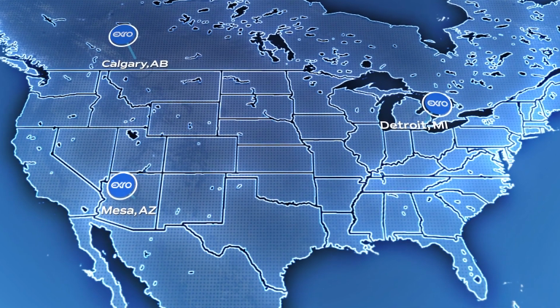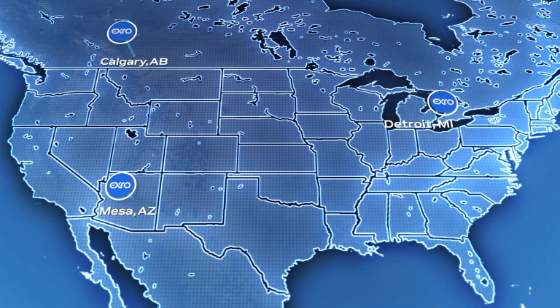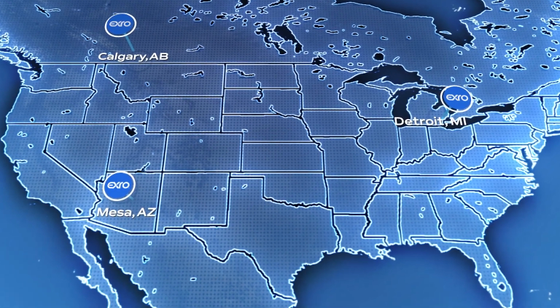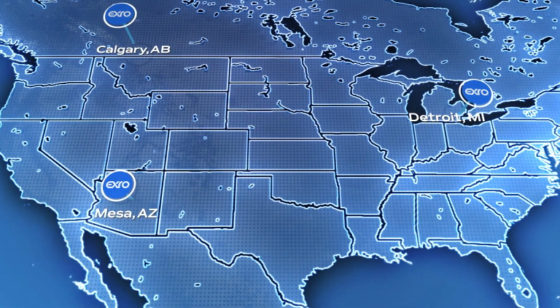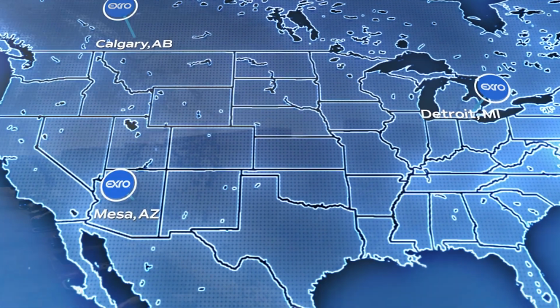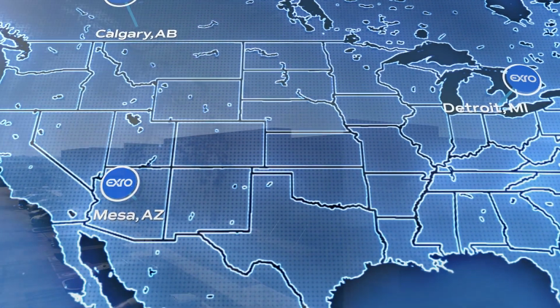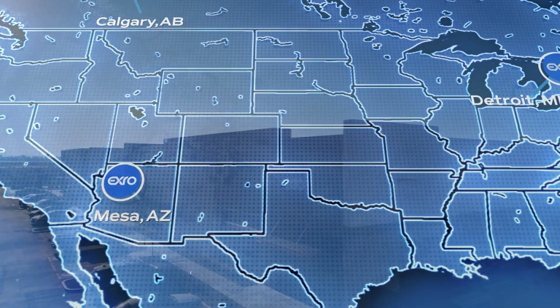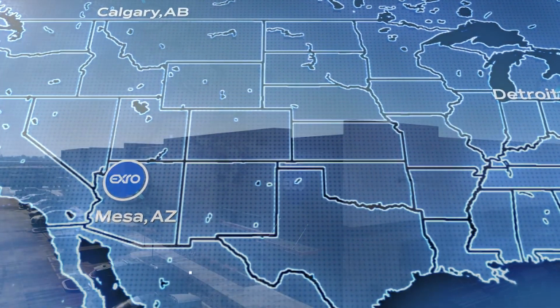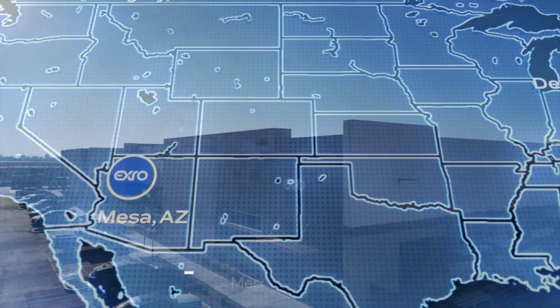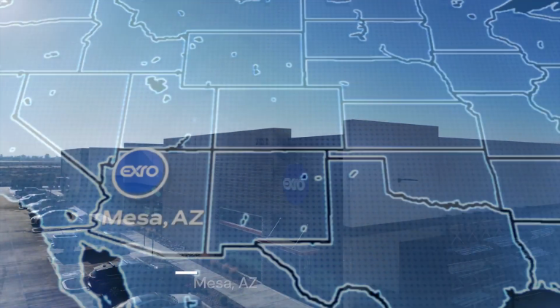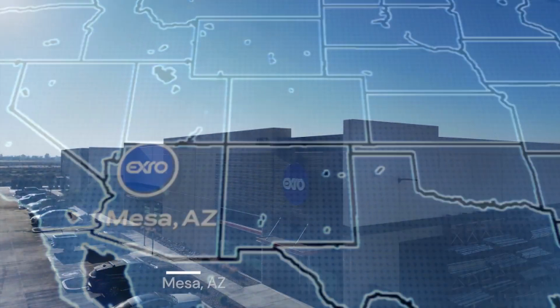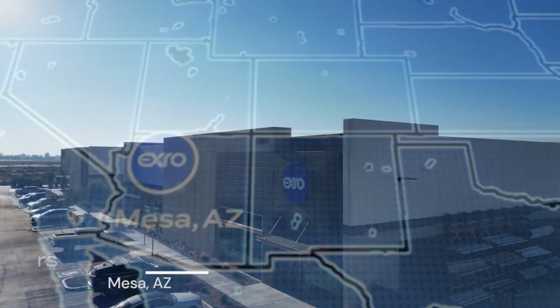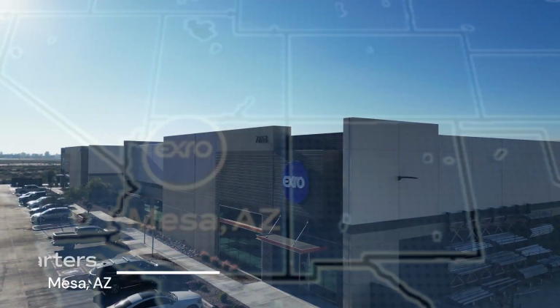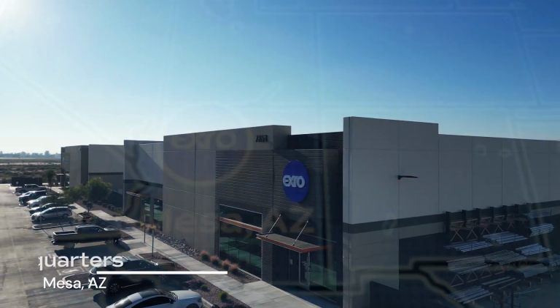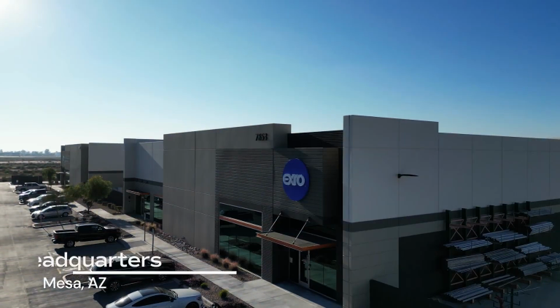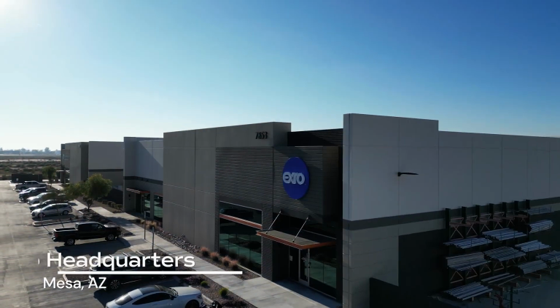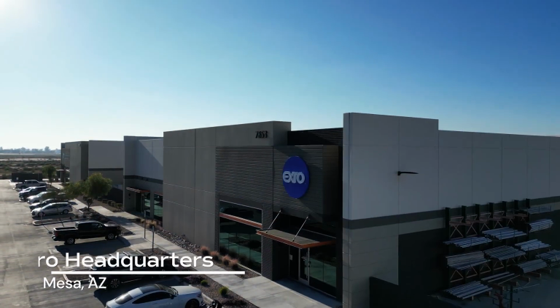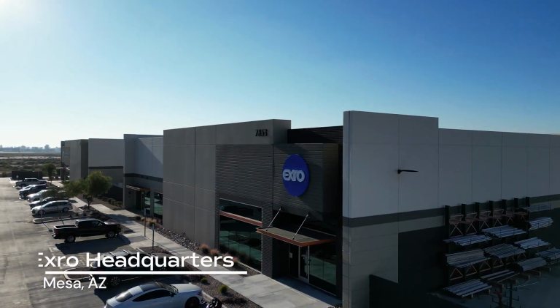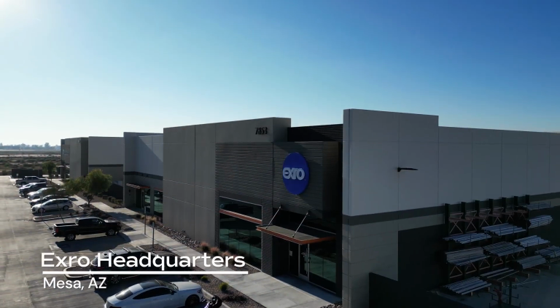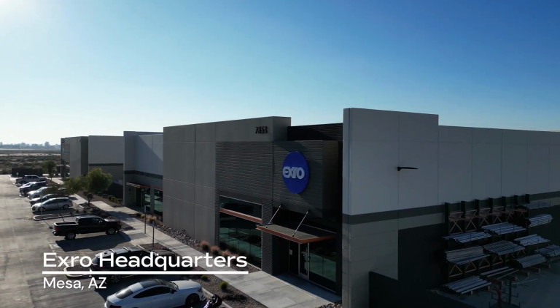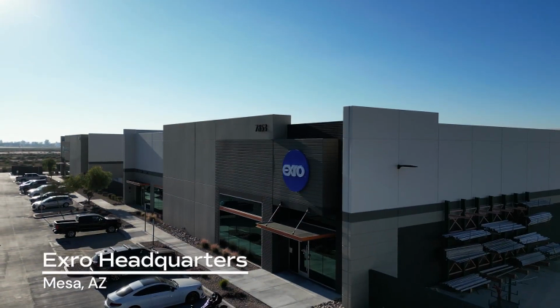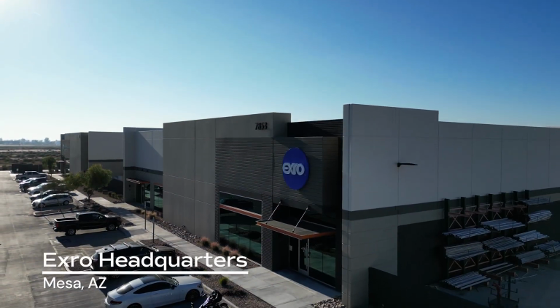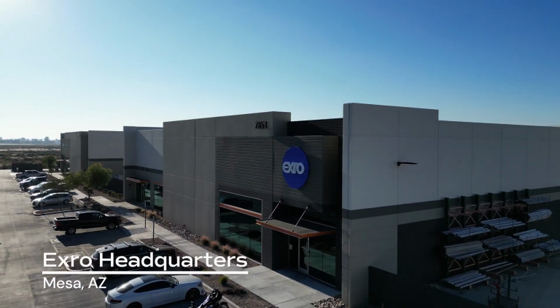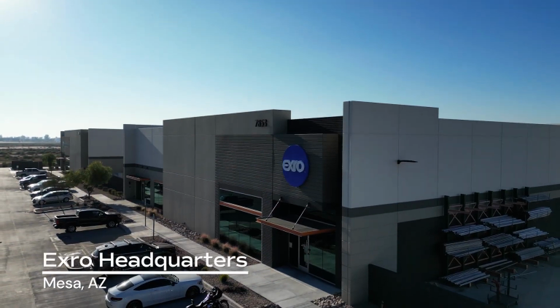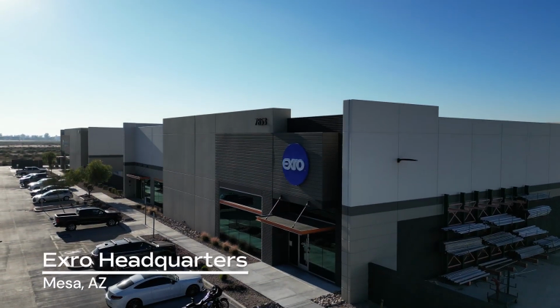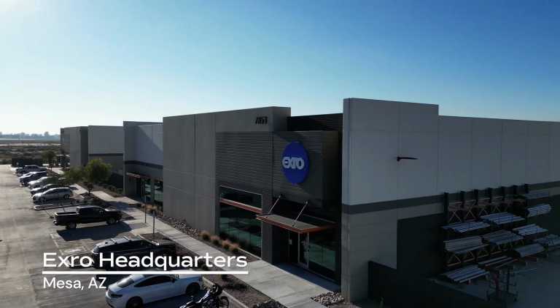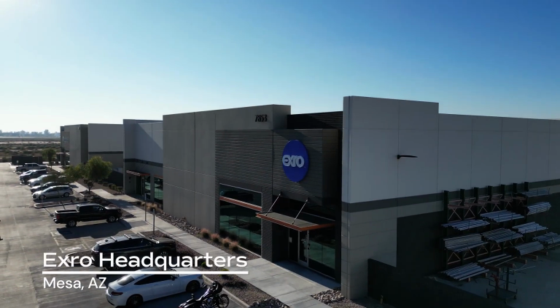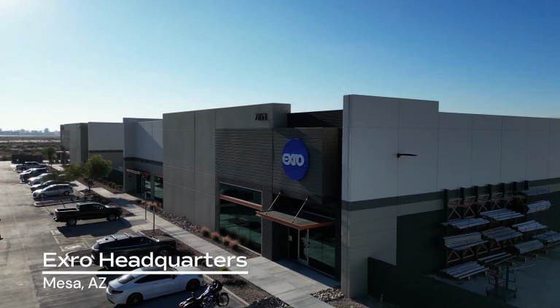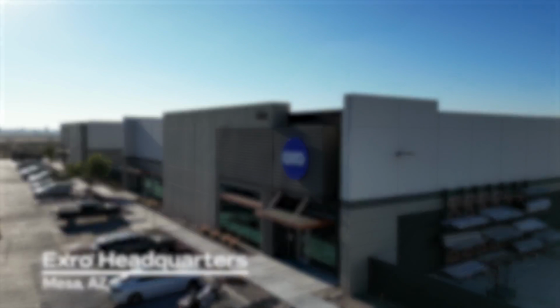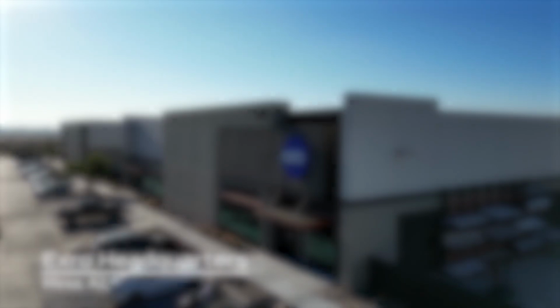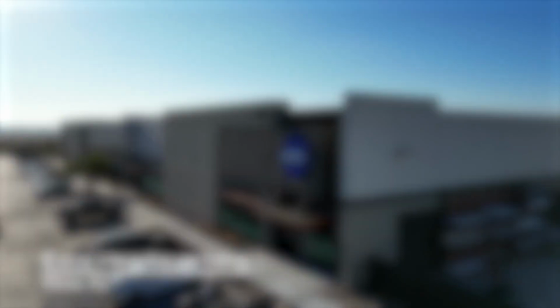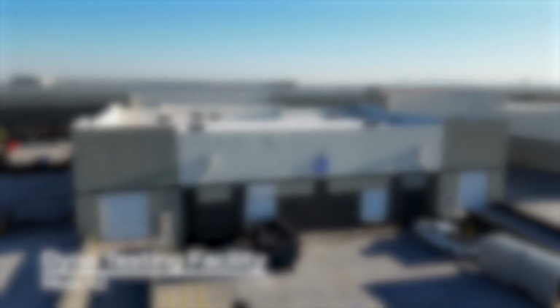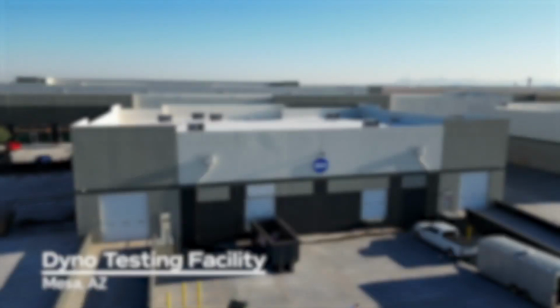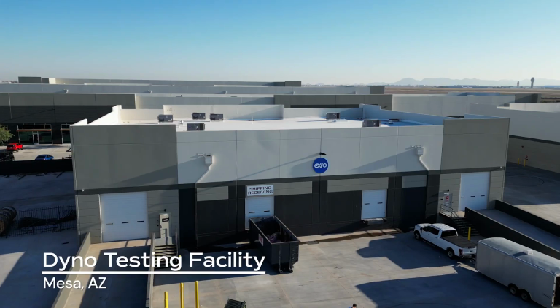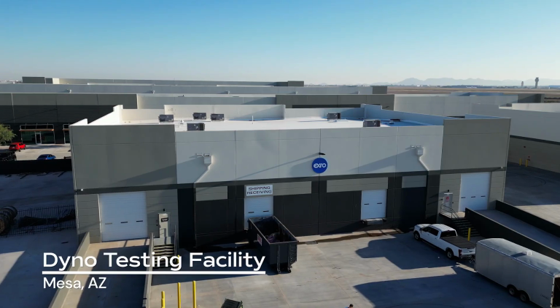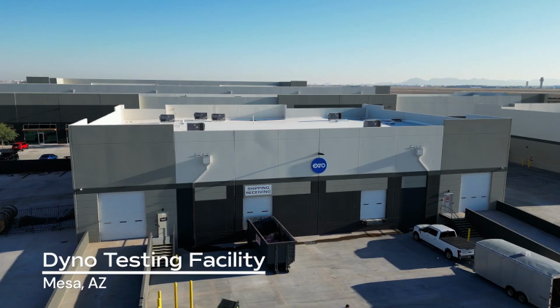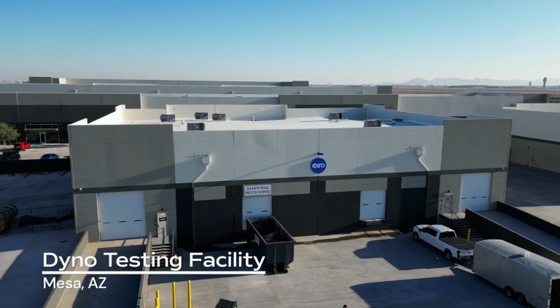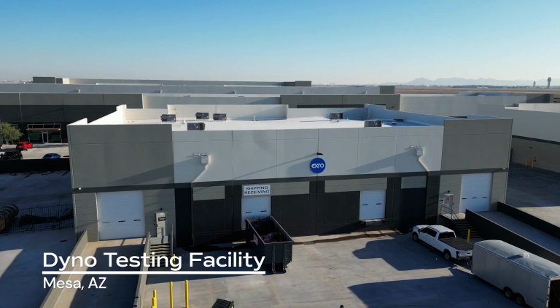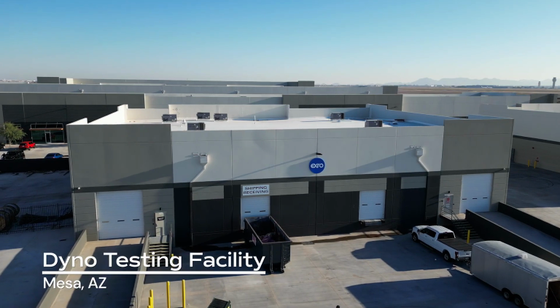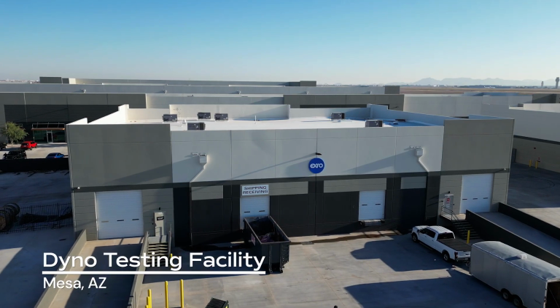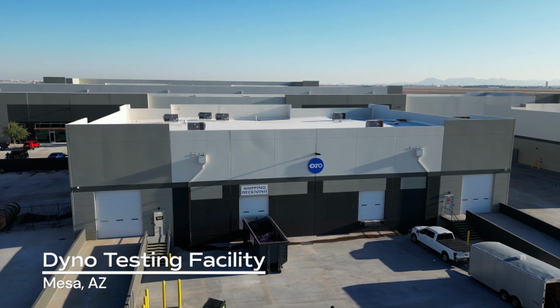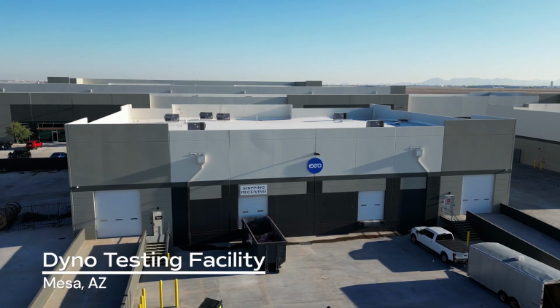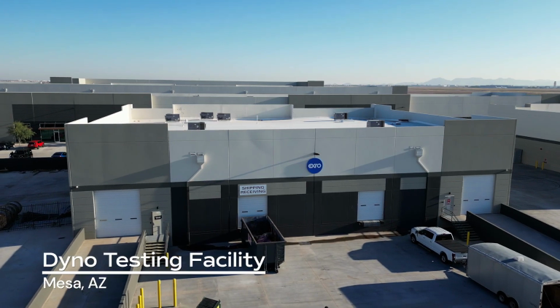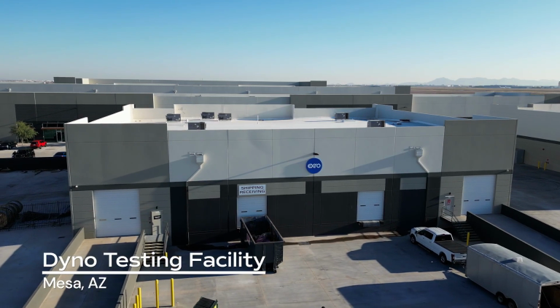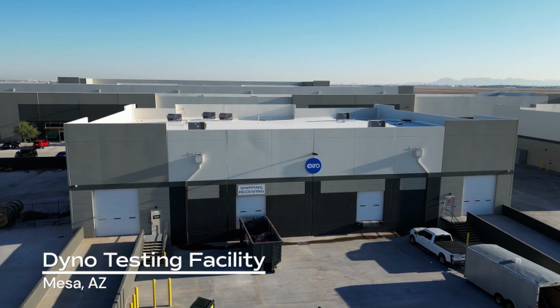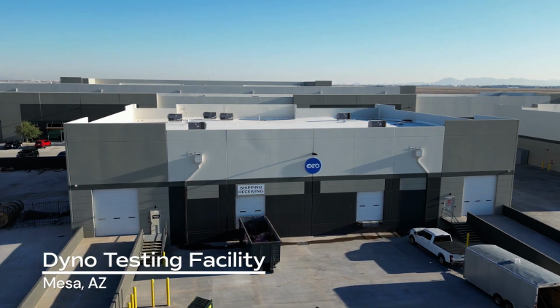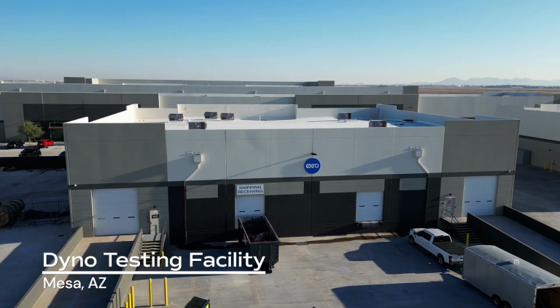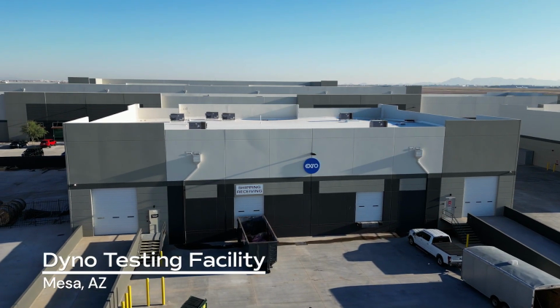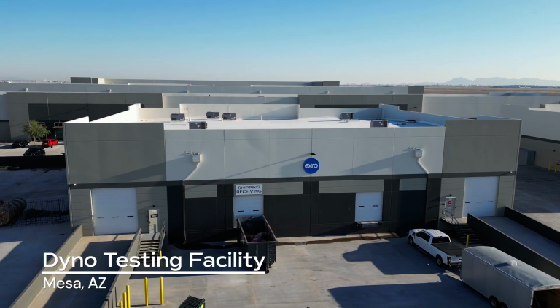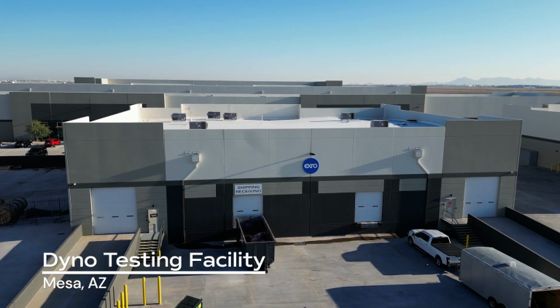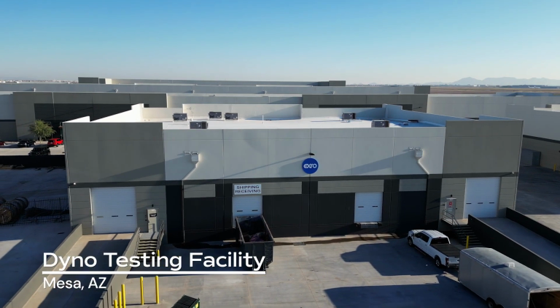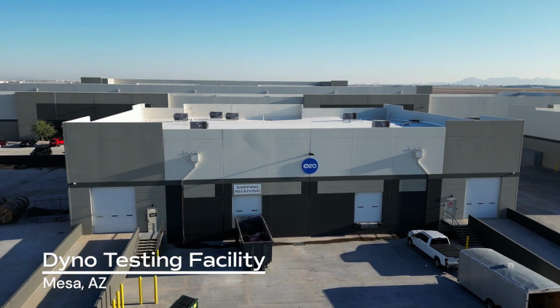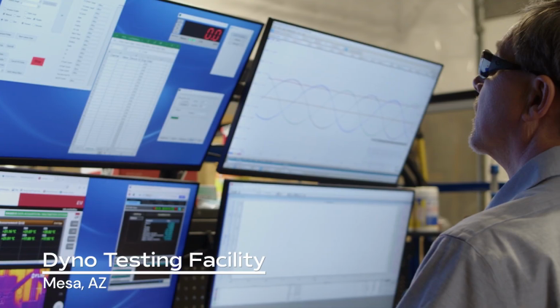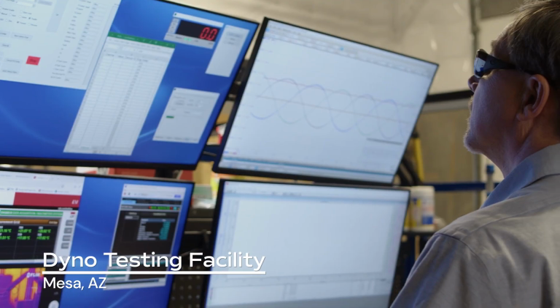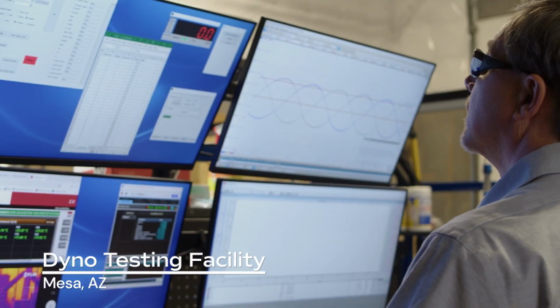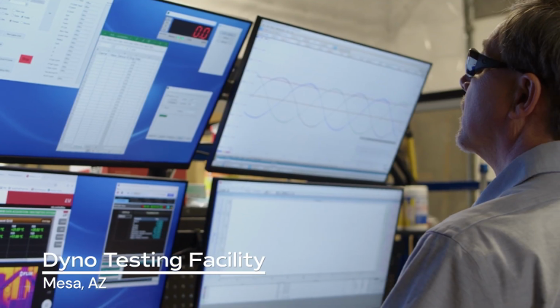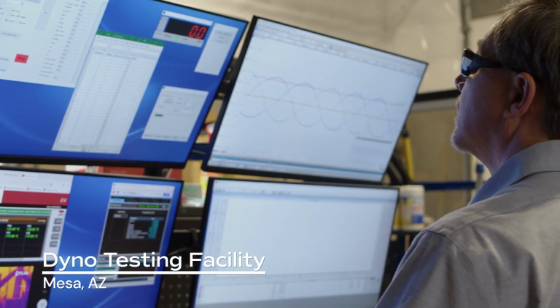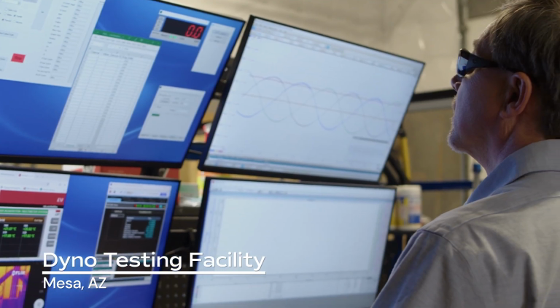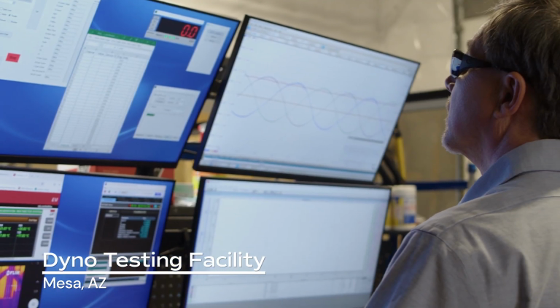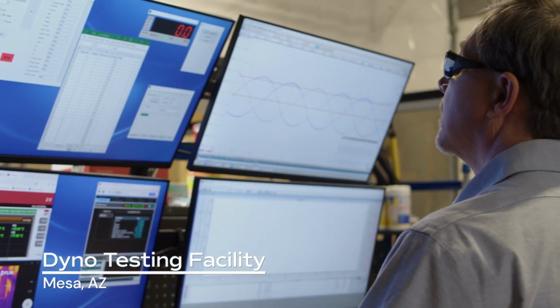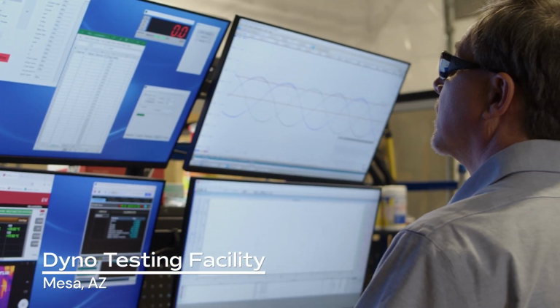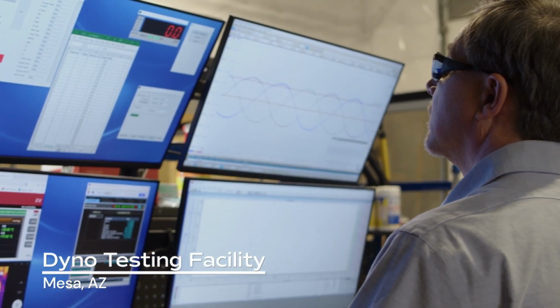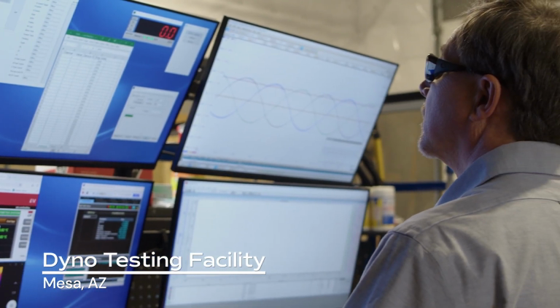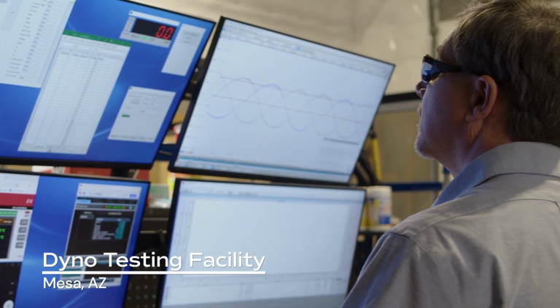Our U.S. headquarters, located in Mesa, Arizona, also houses our 15,000 square foot dyno testing facility.